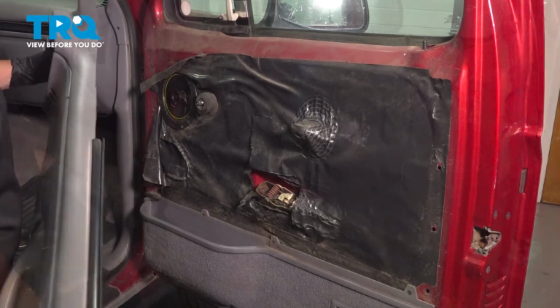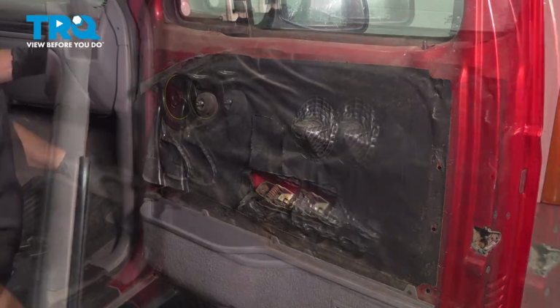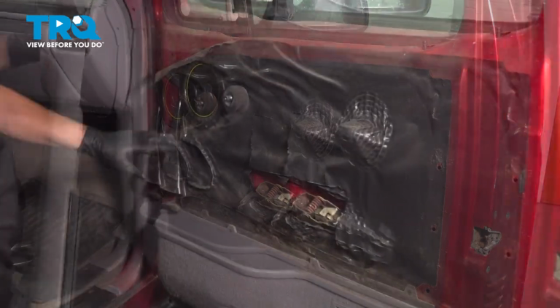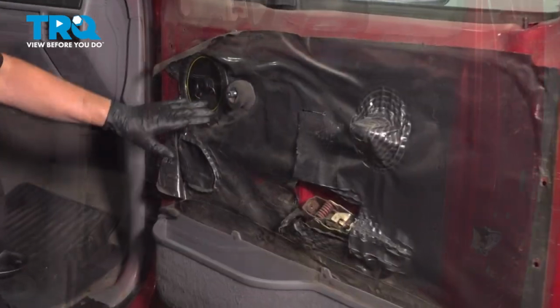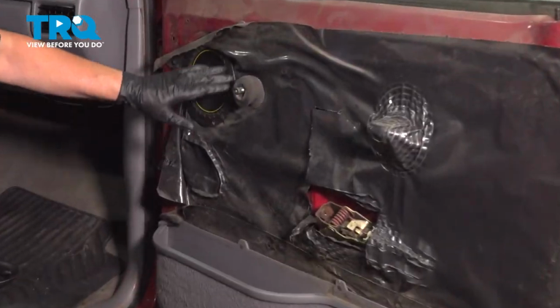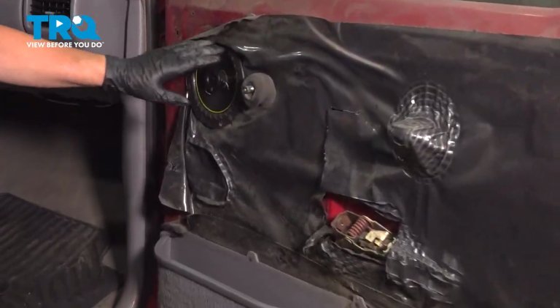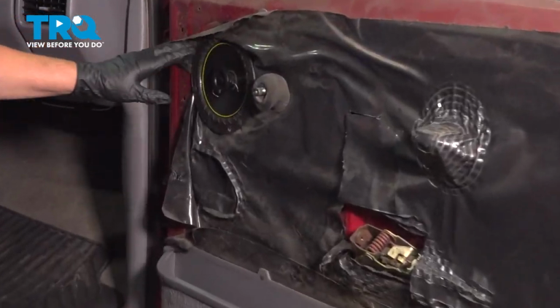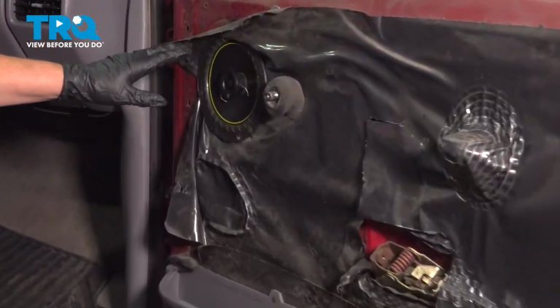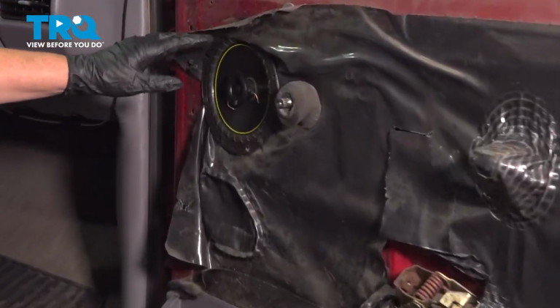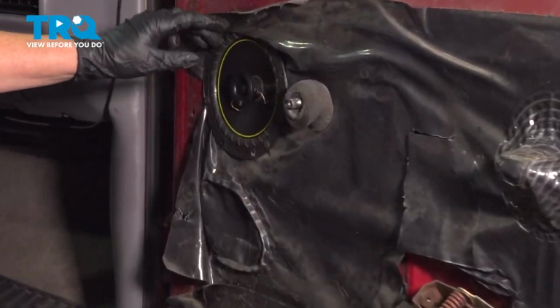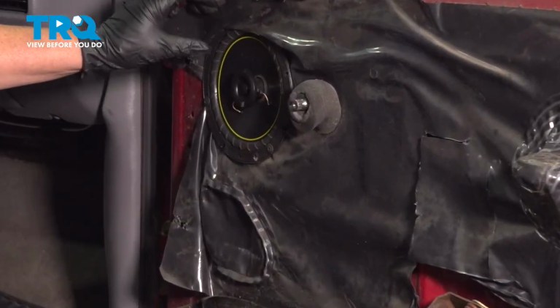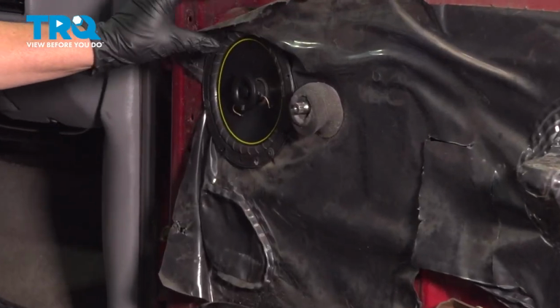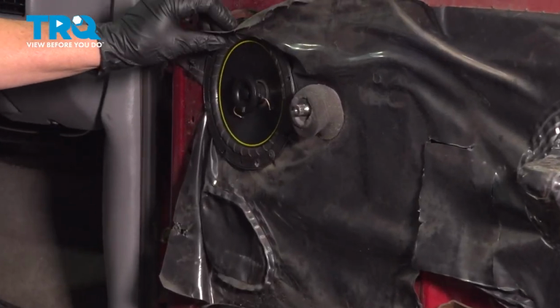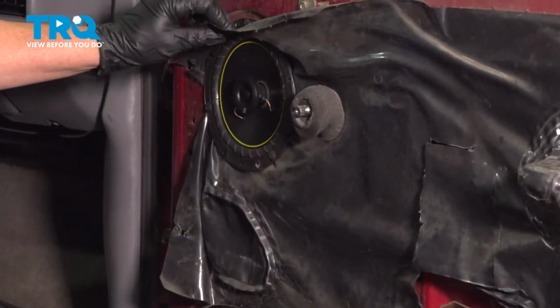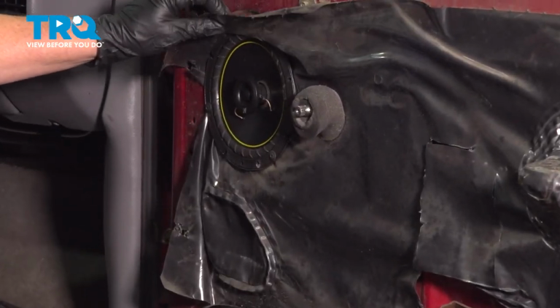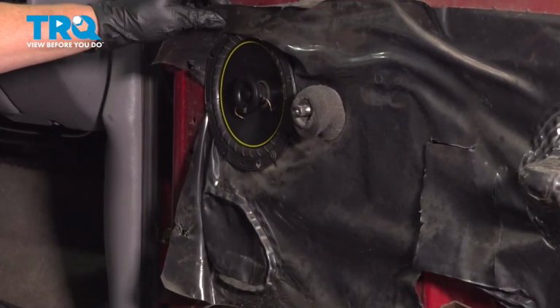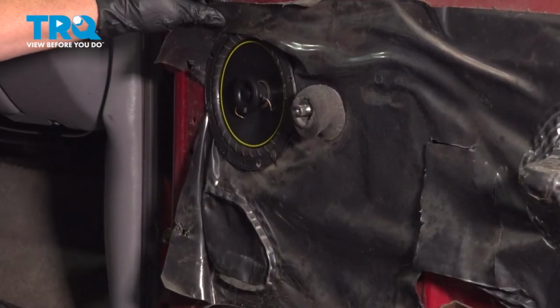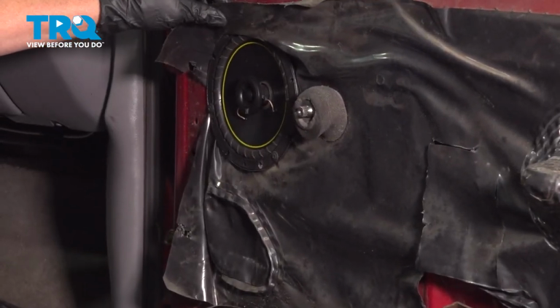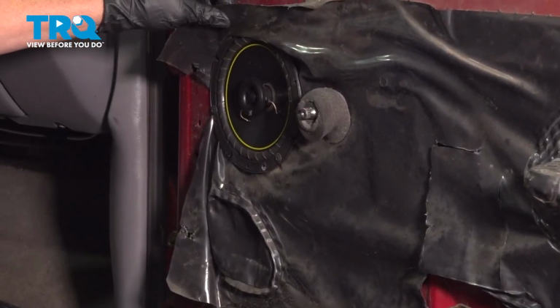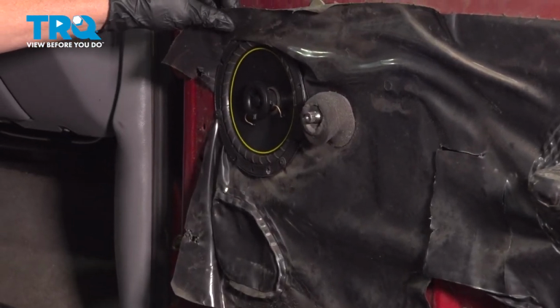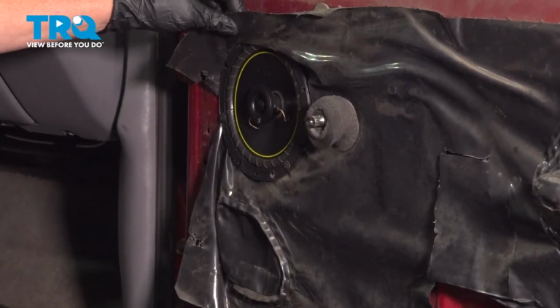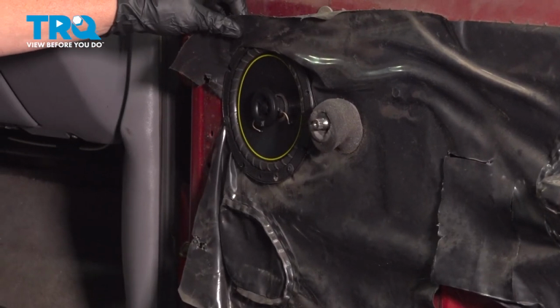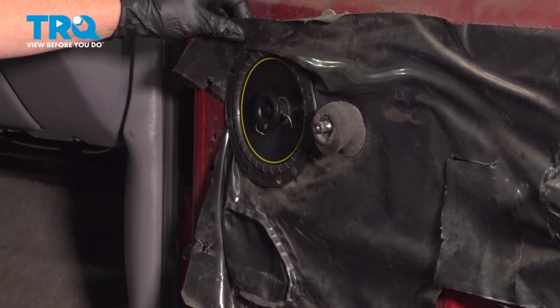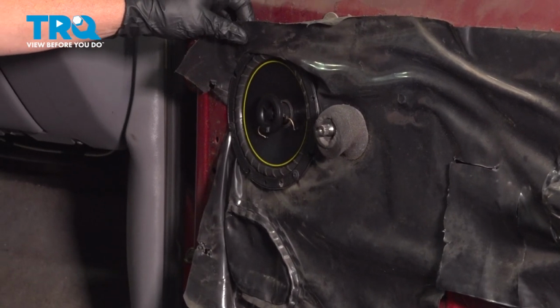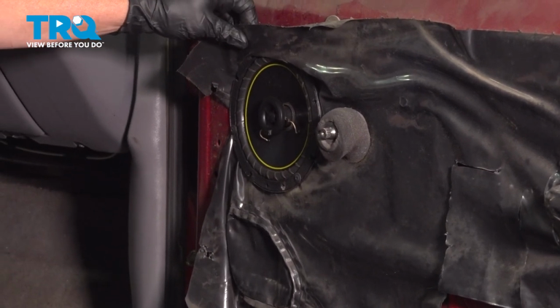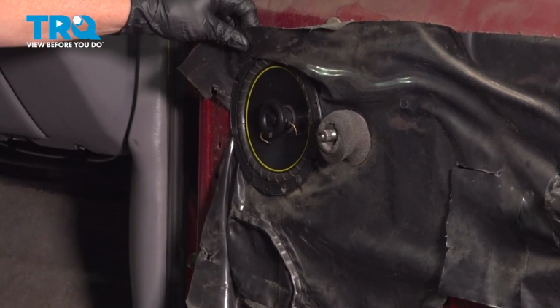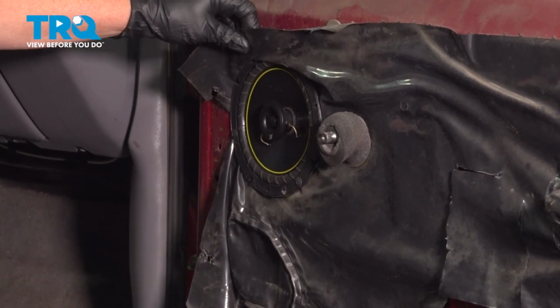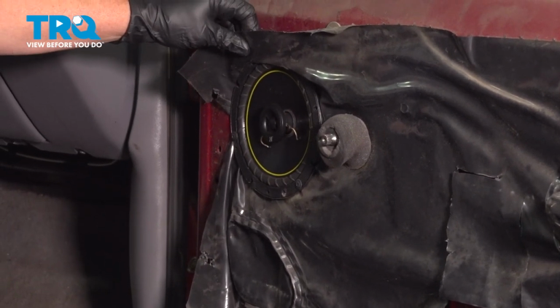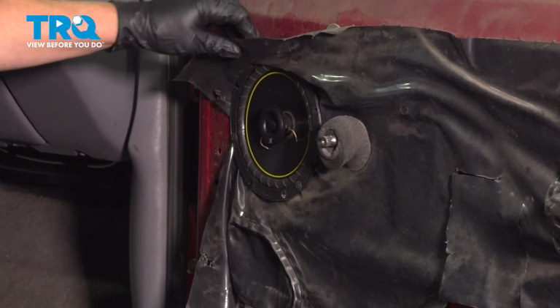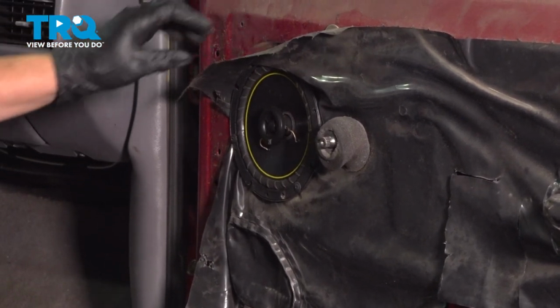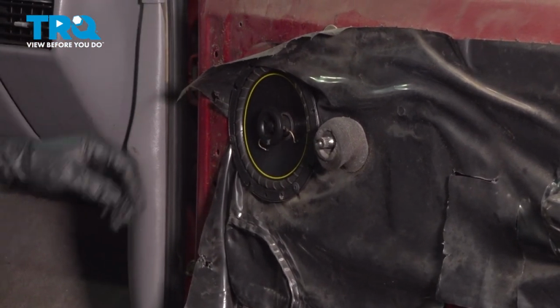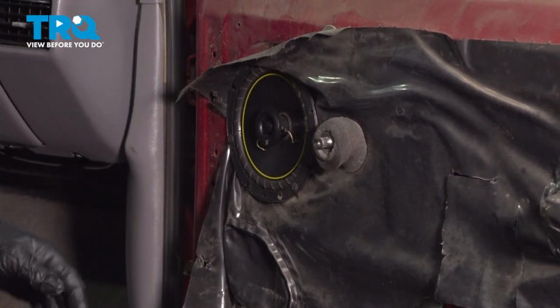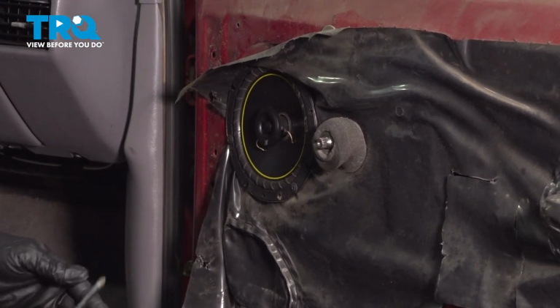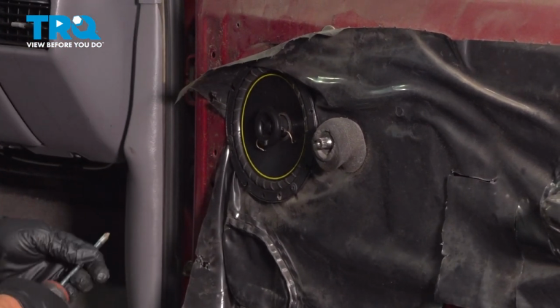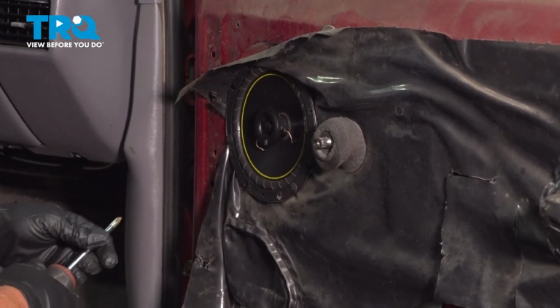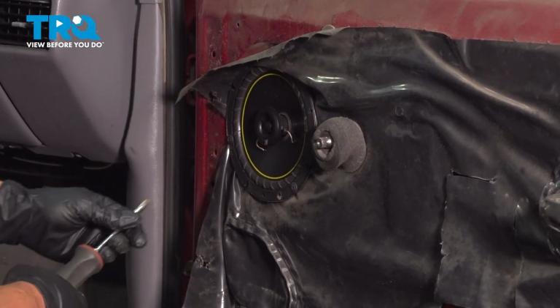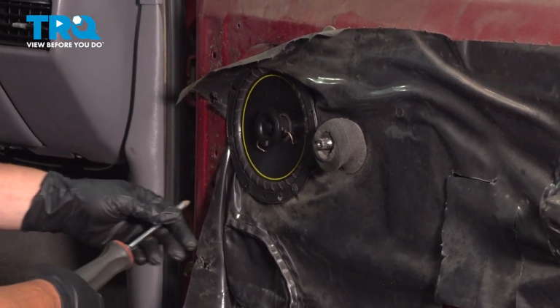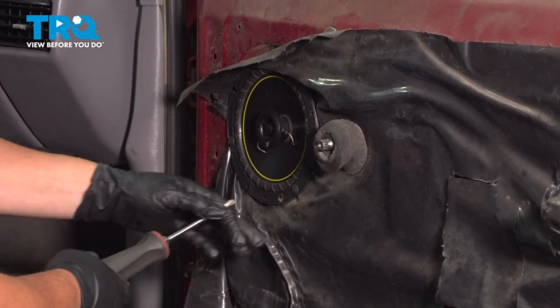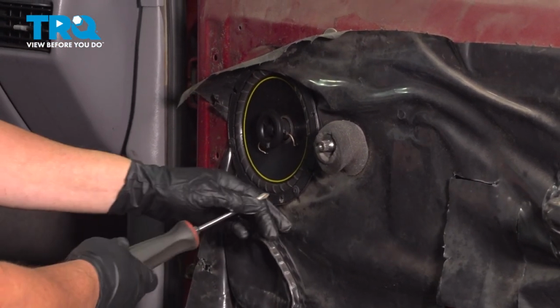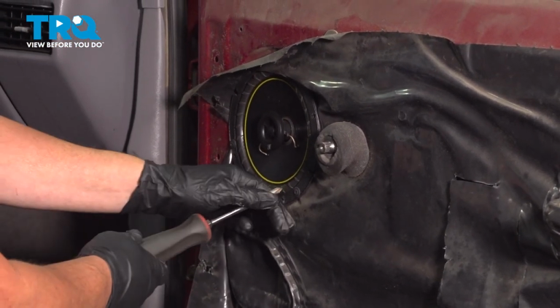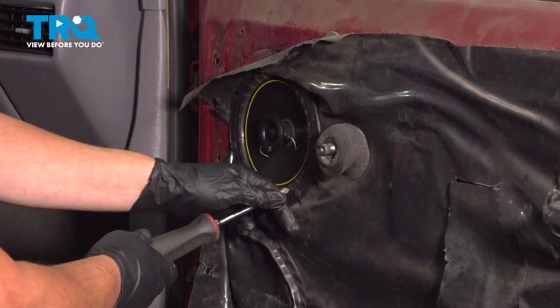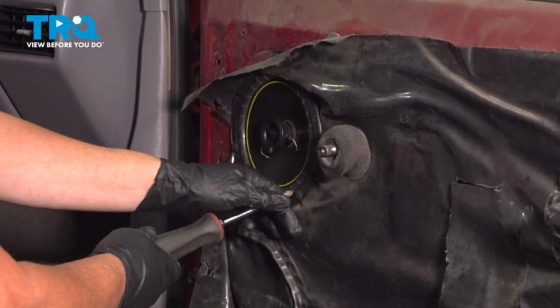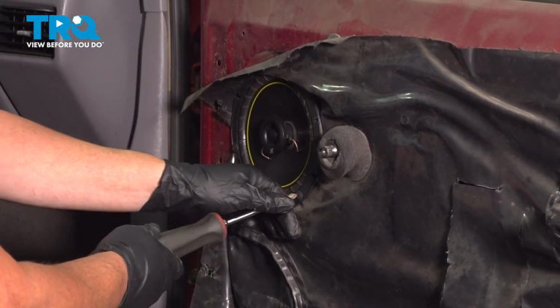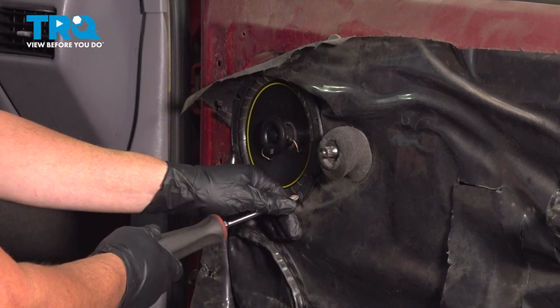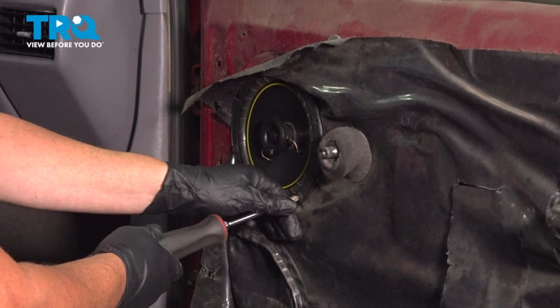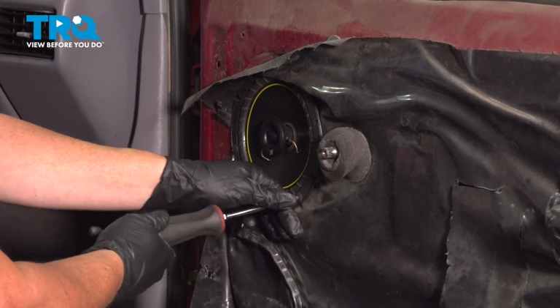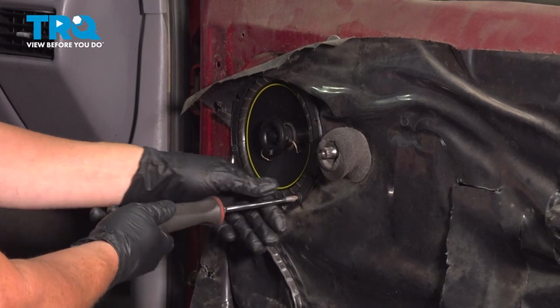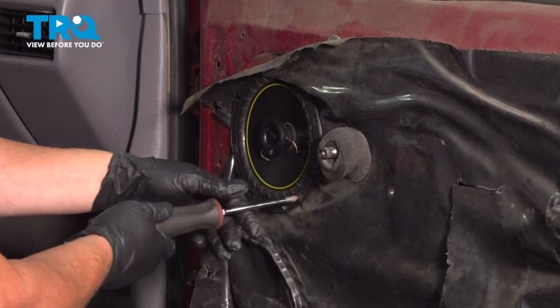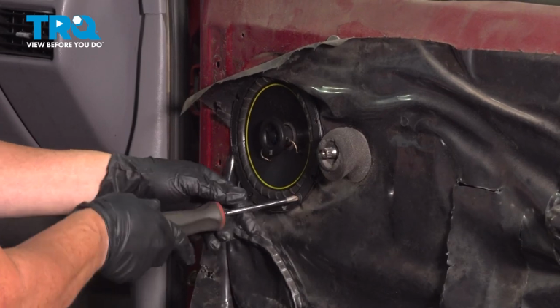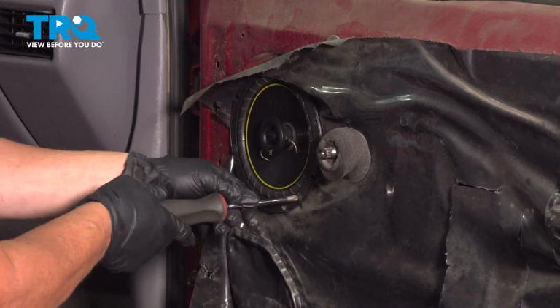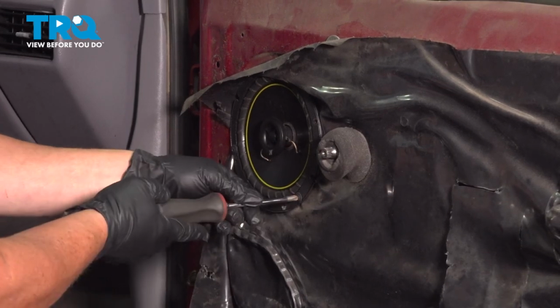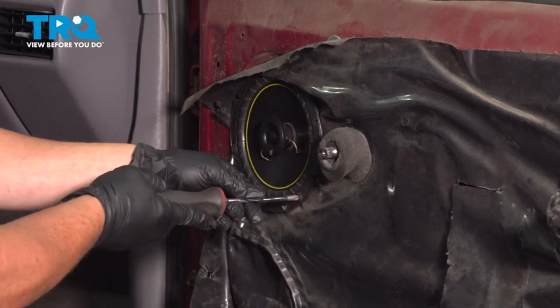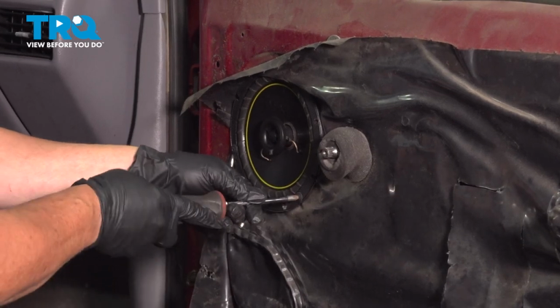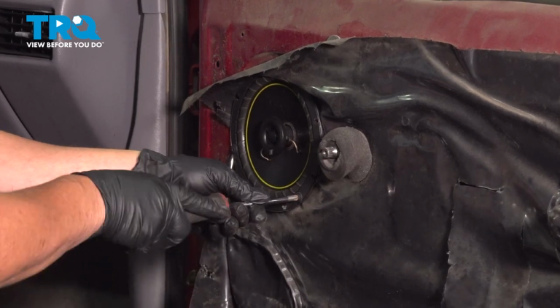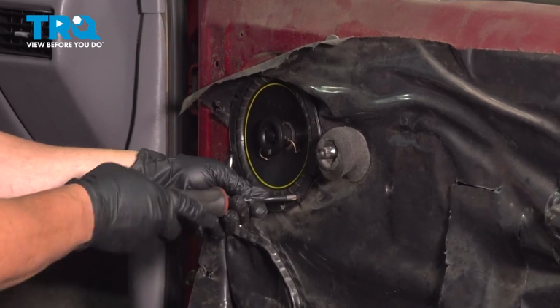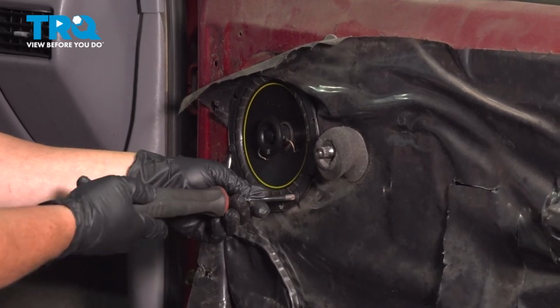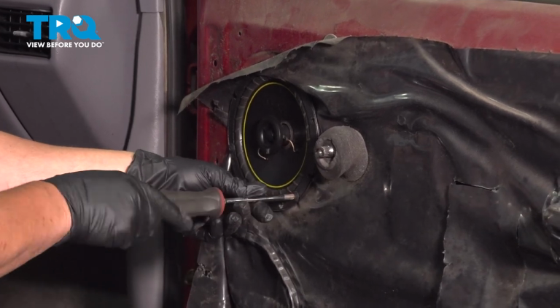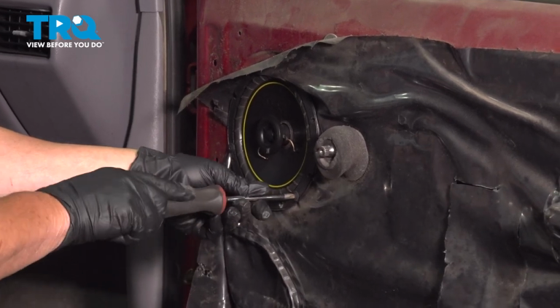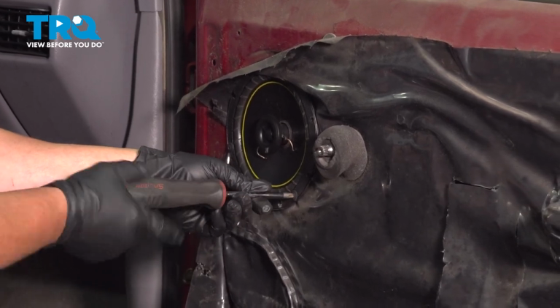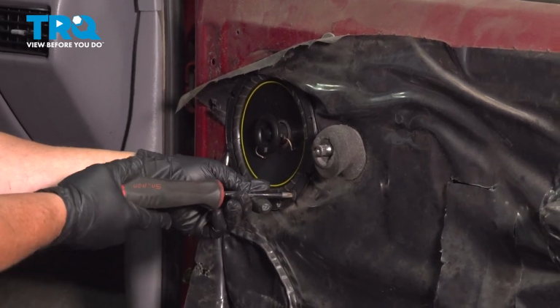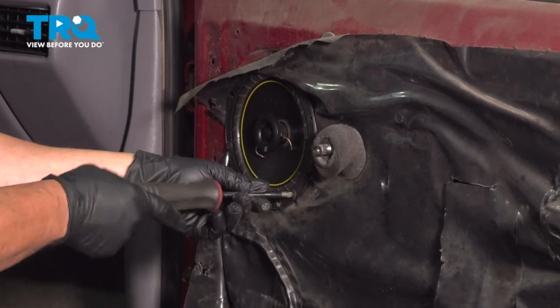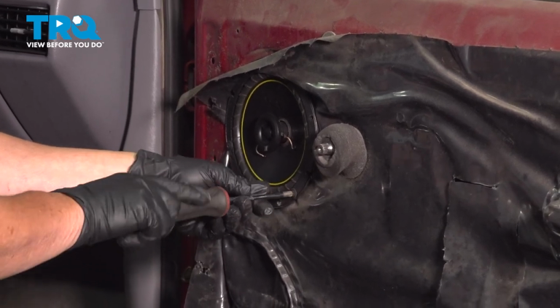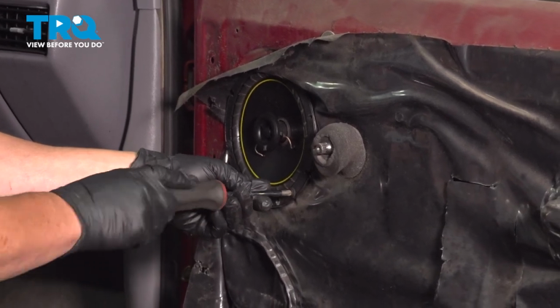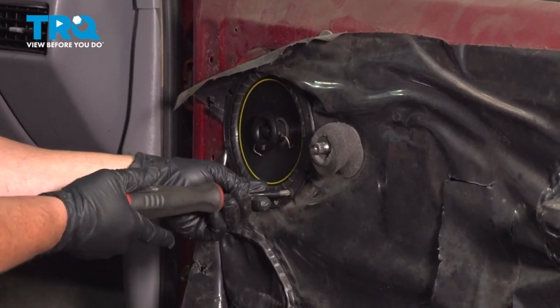Now I'm gonna remove the speaker — it looks like it has four mounting screws with a Phillips set on it.